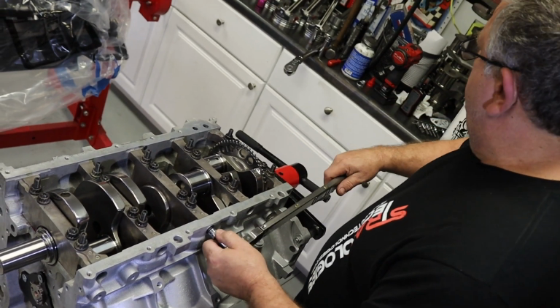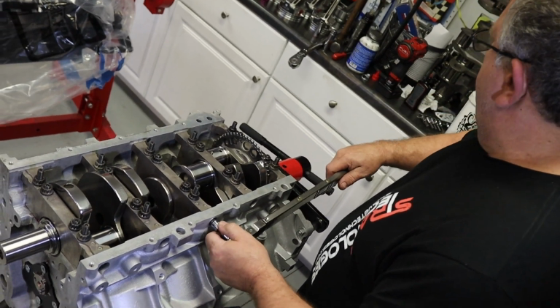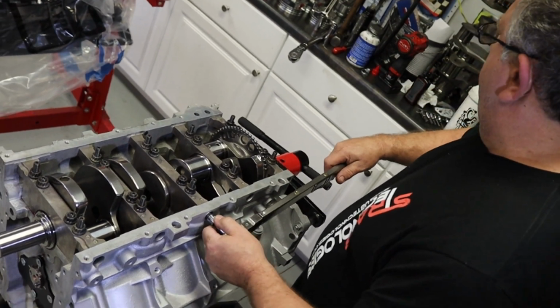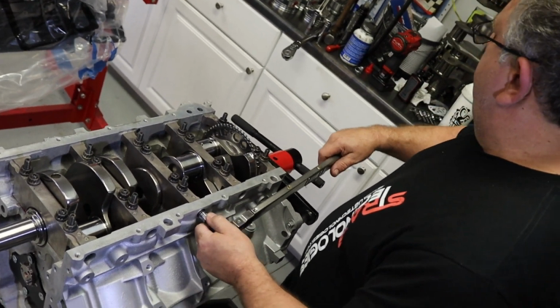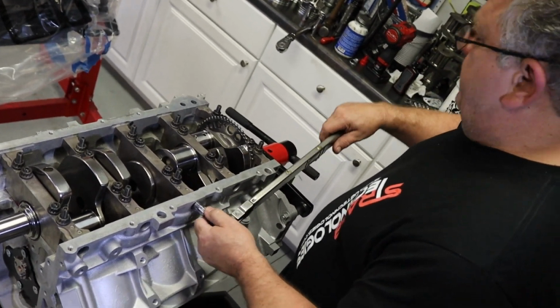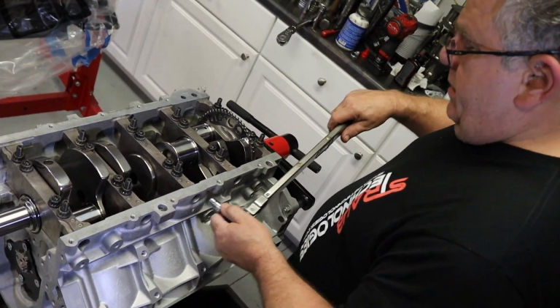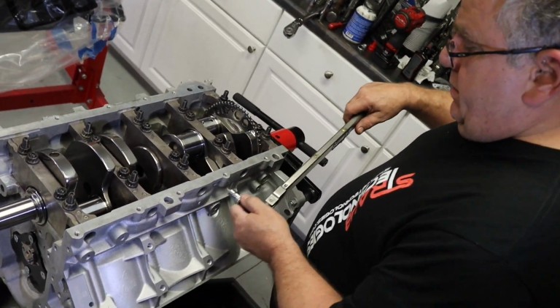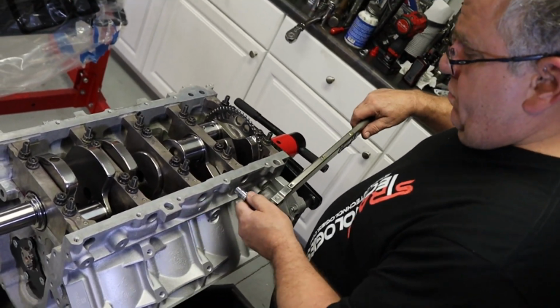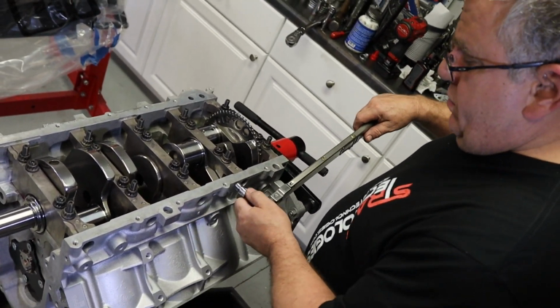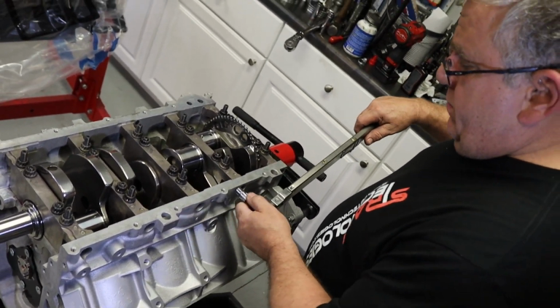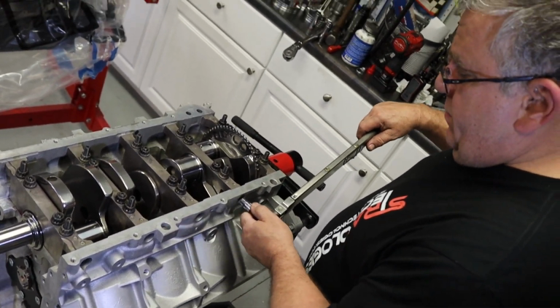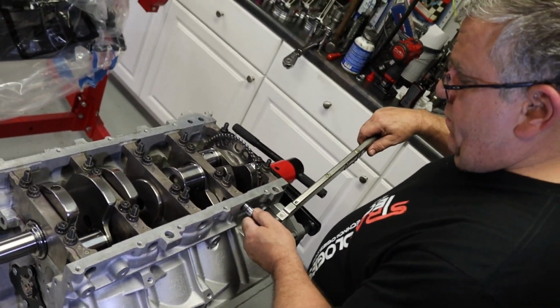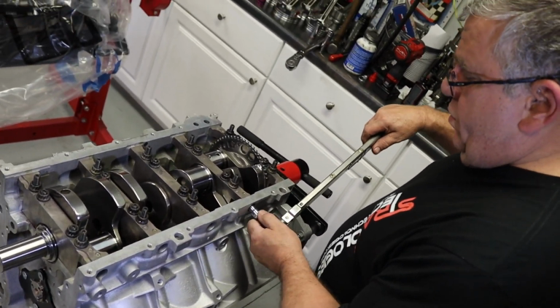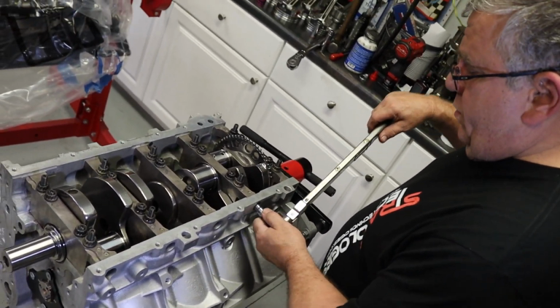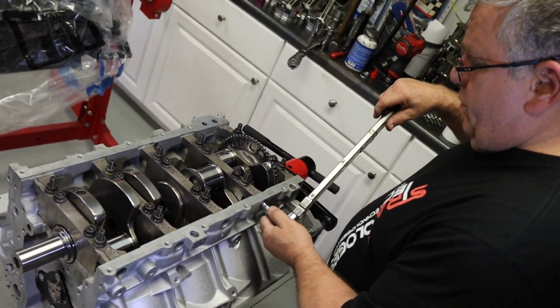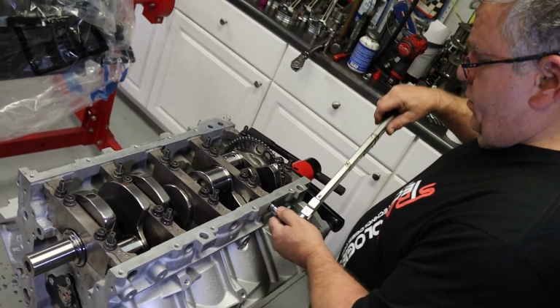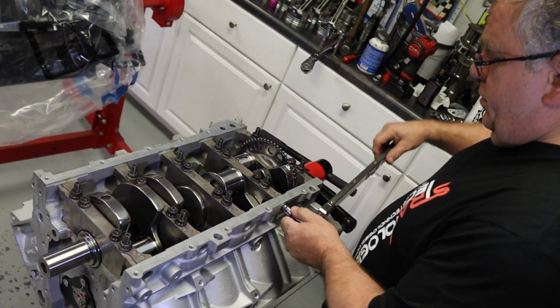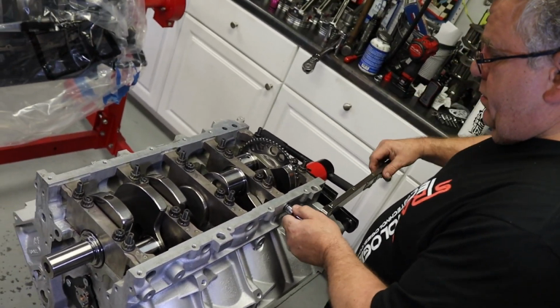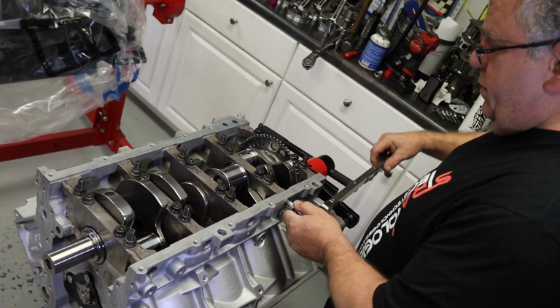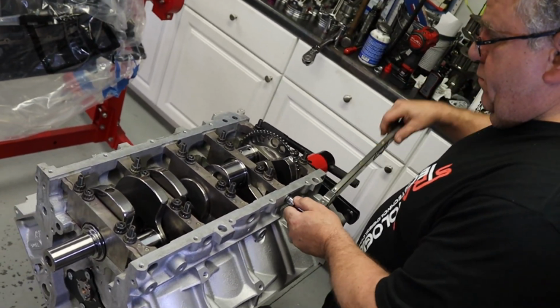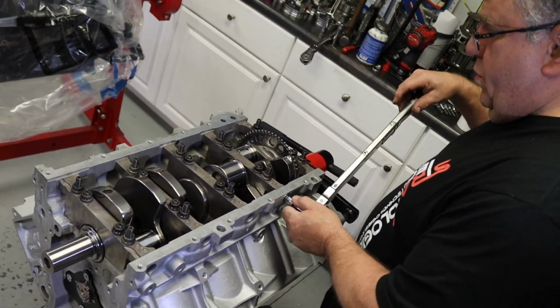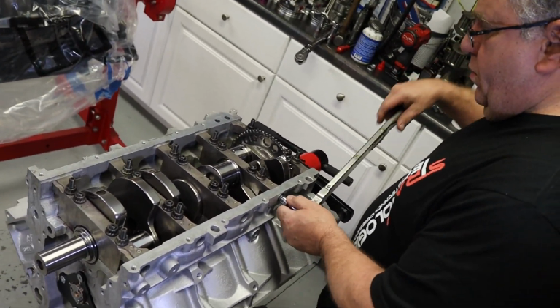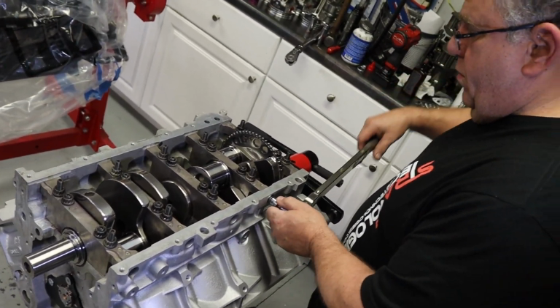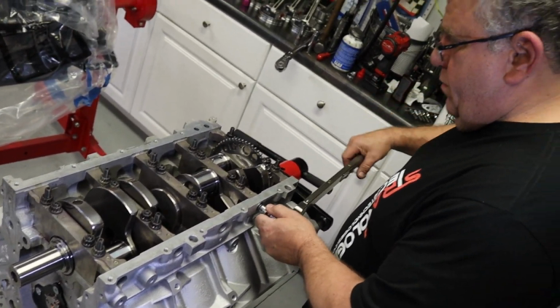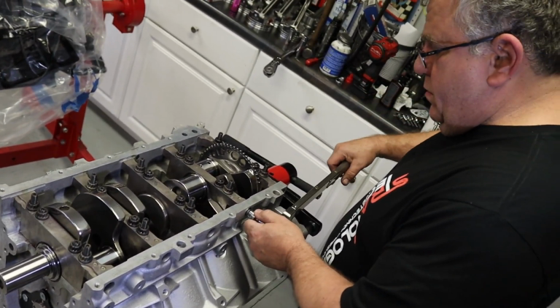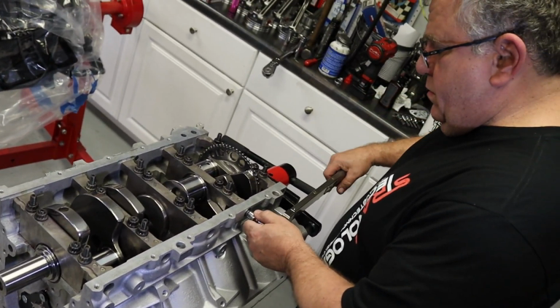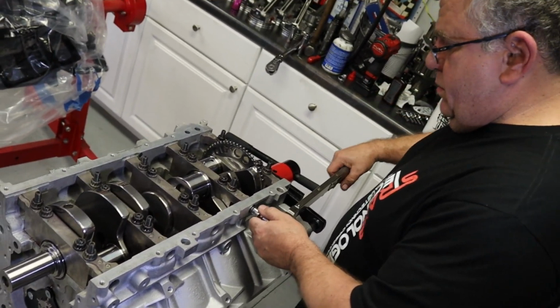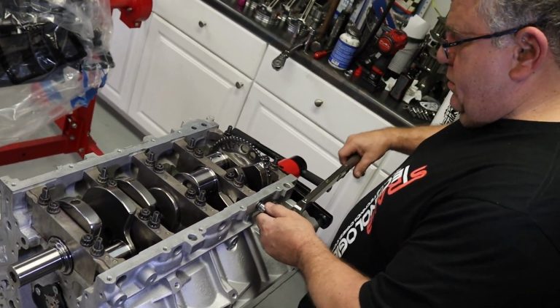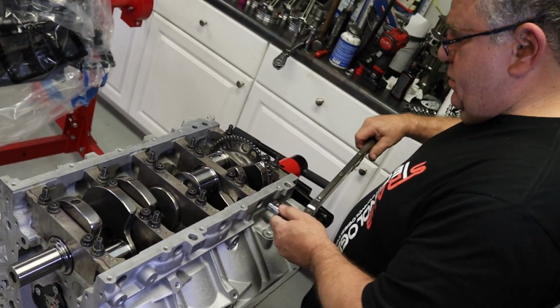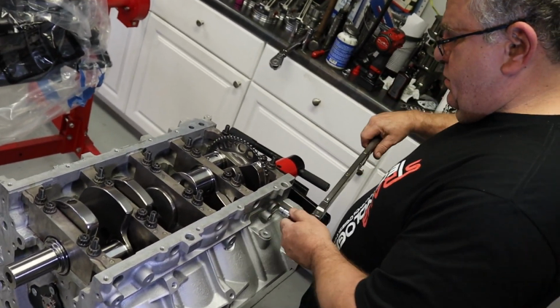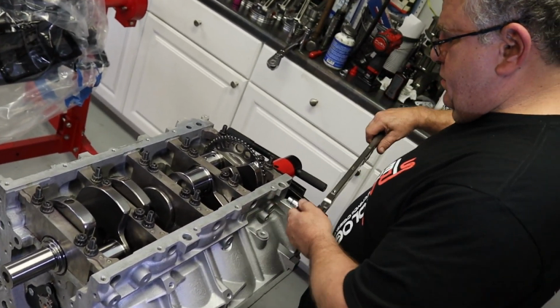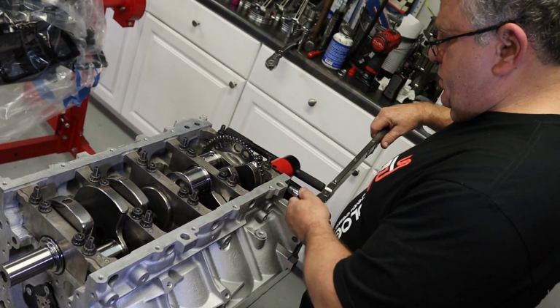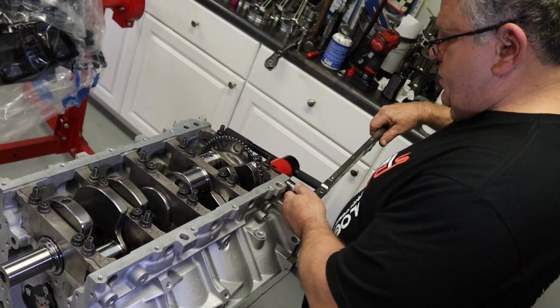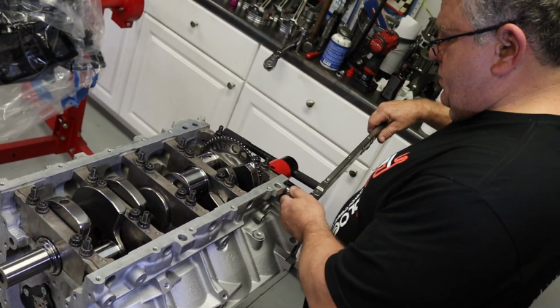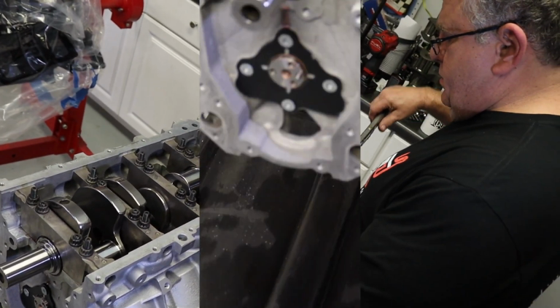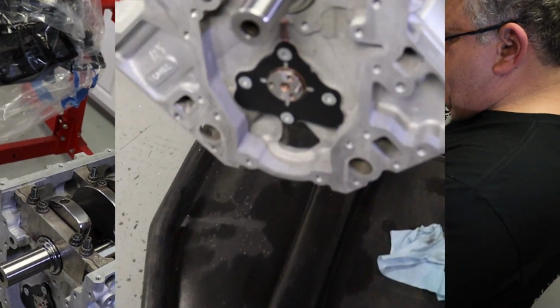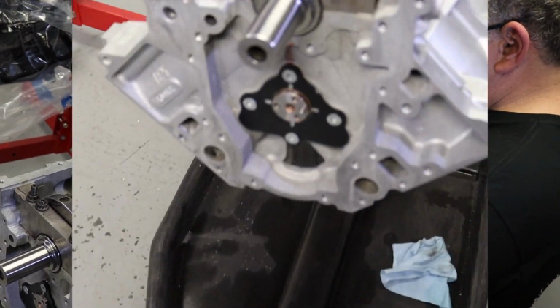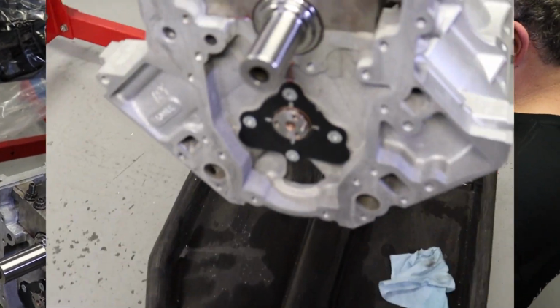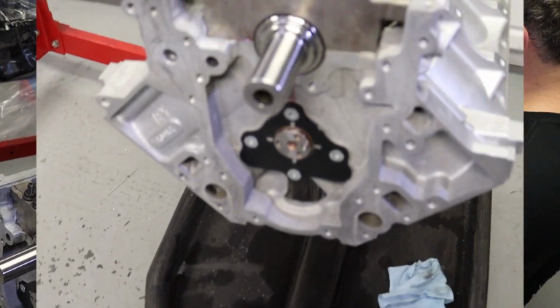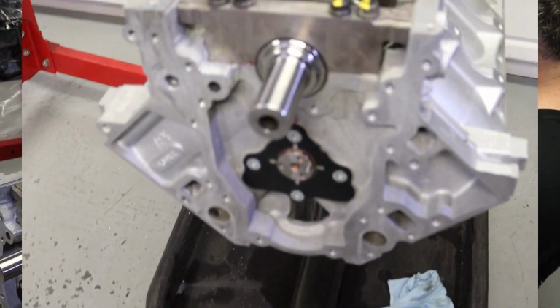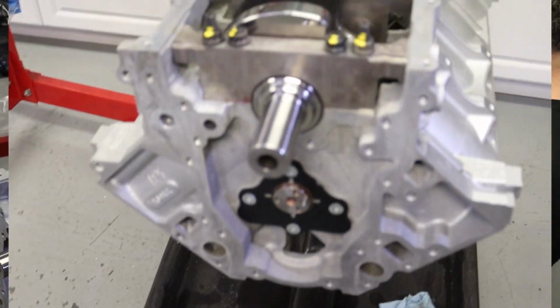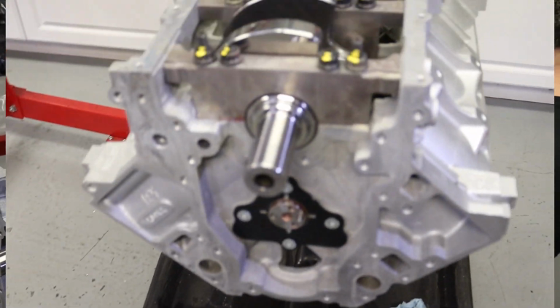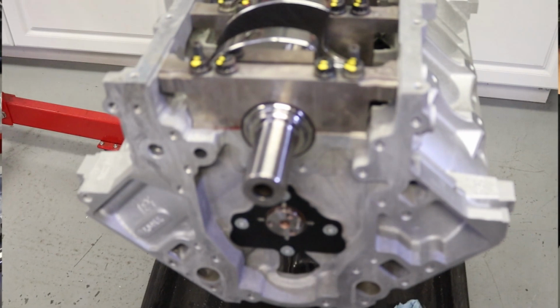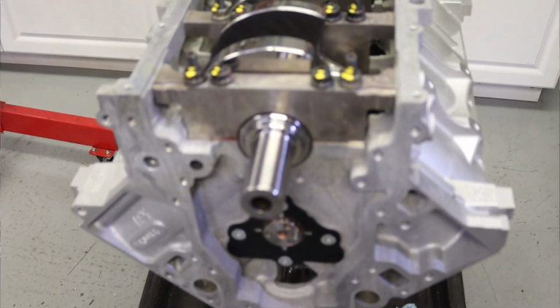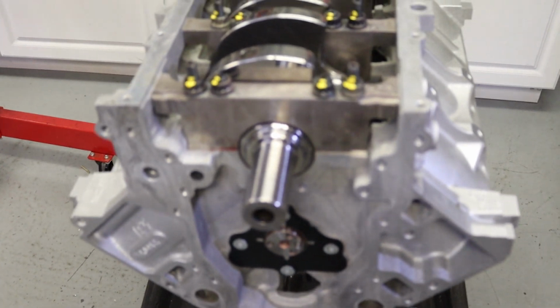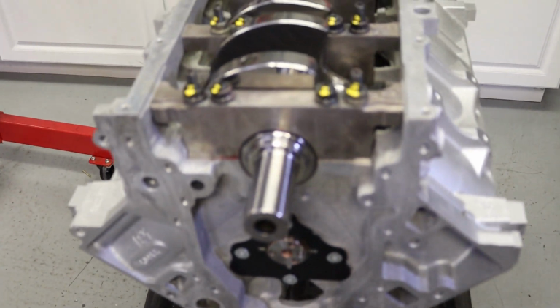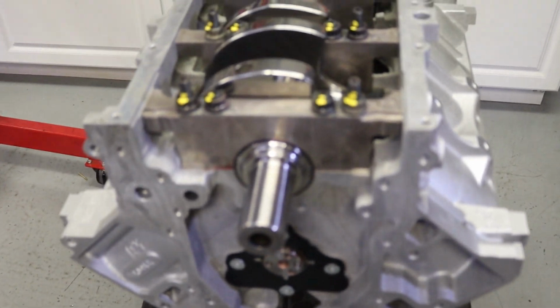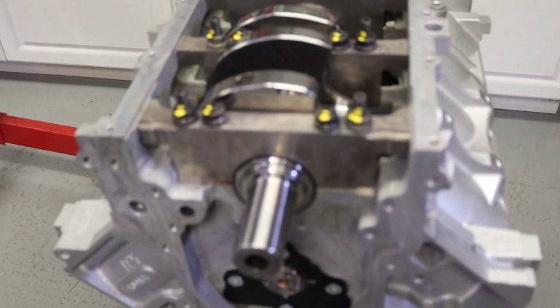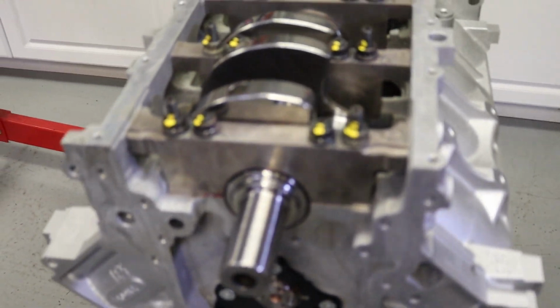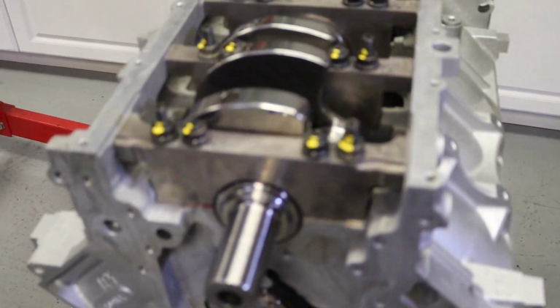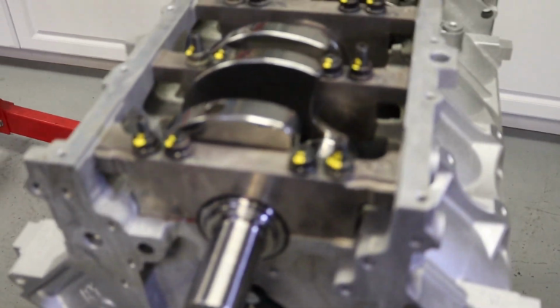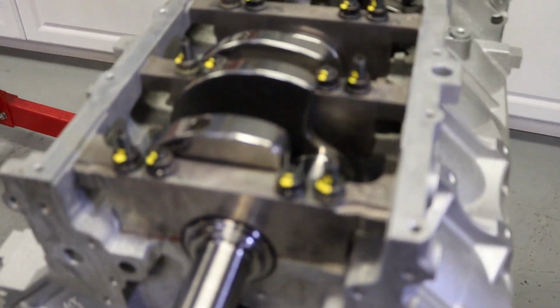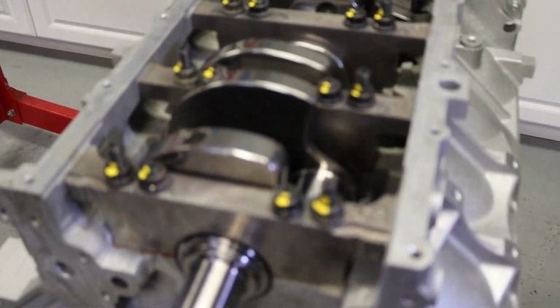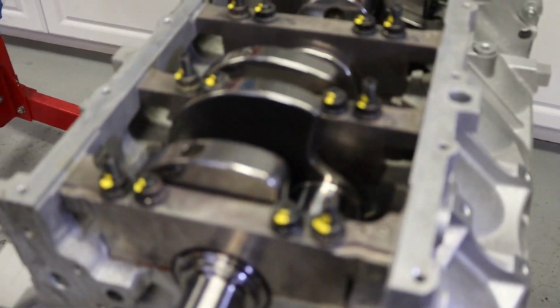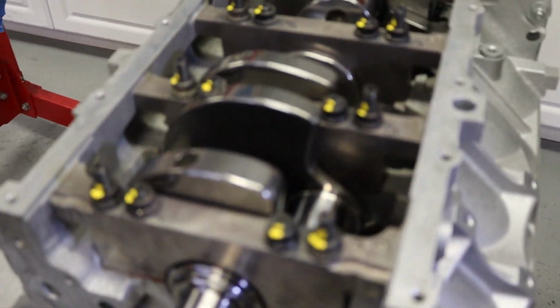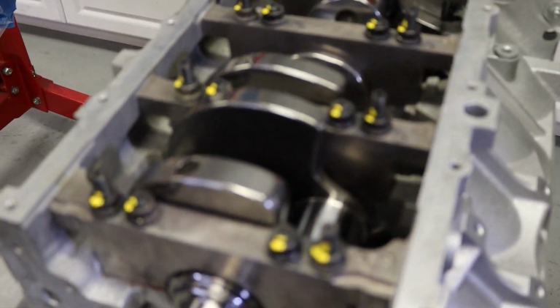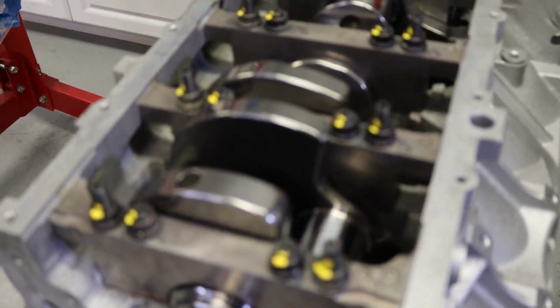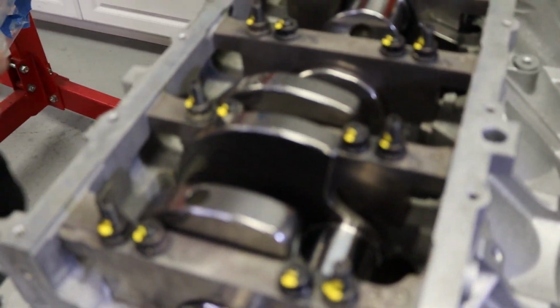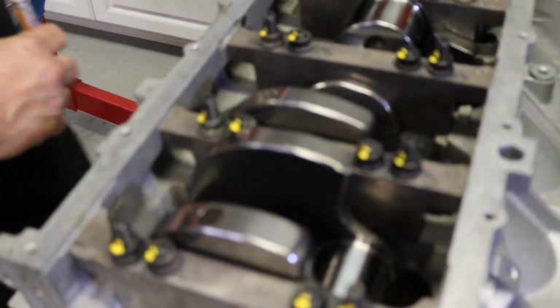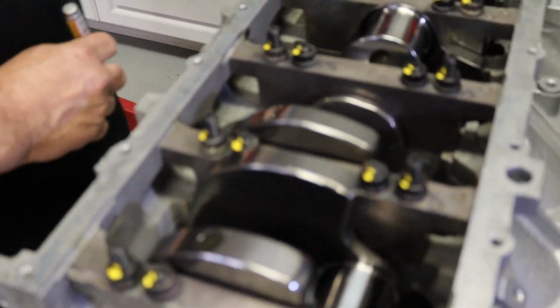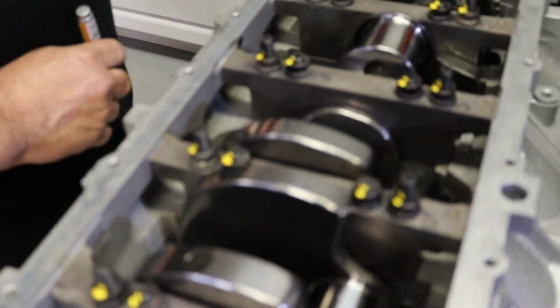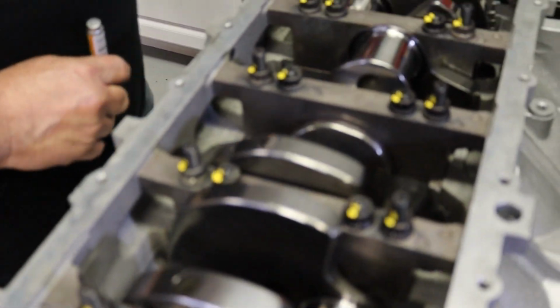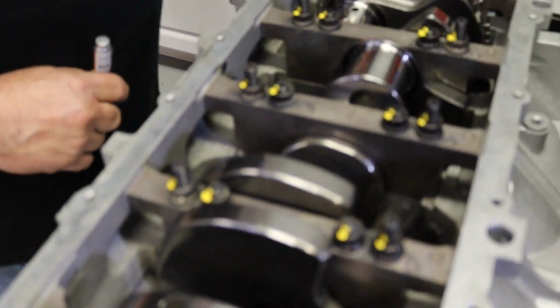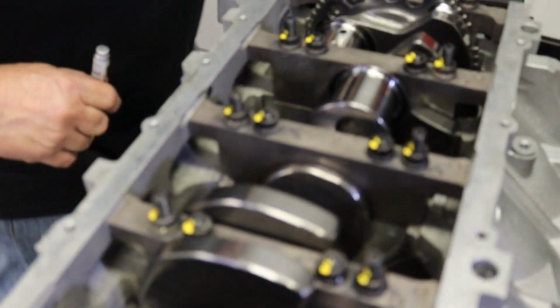Now I got to get my marker. Crankshaft engaged. Seal of approval on there.